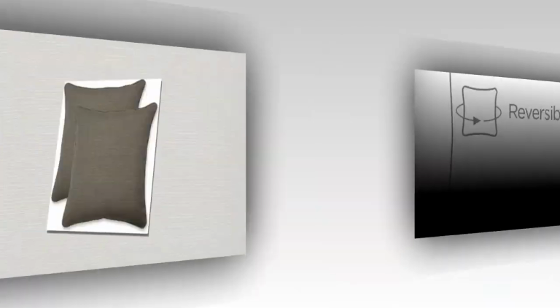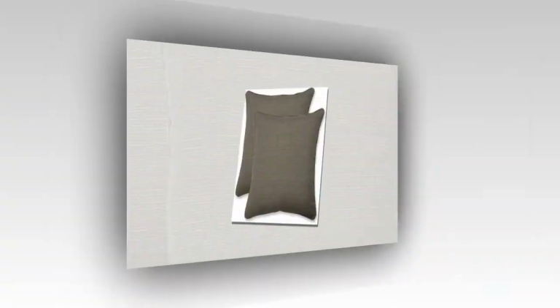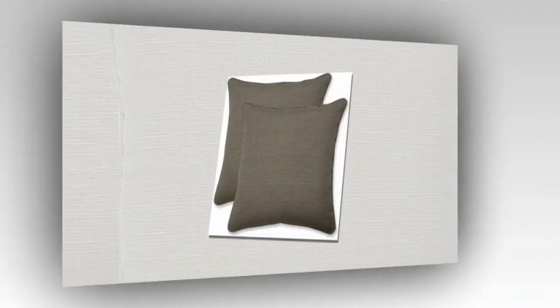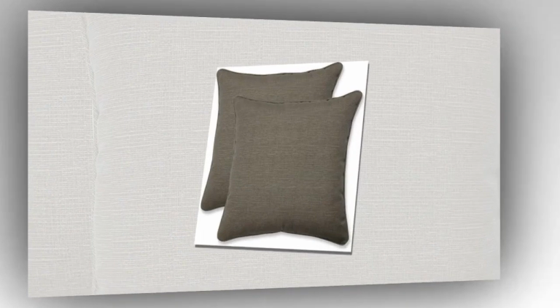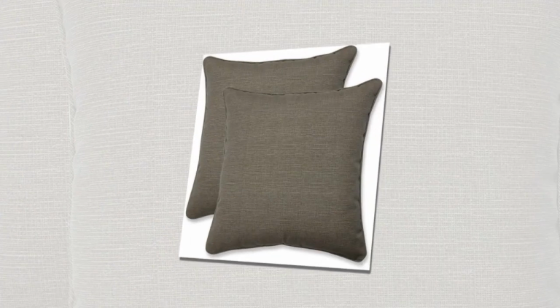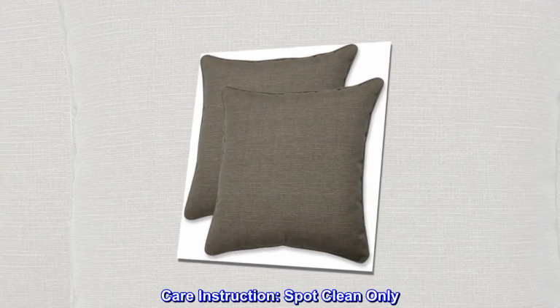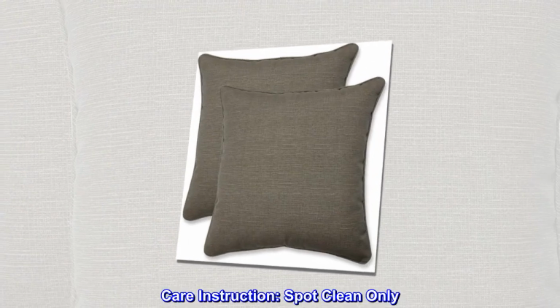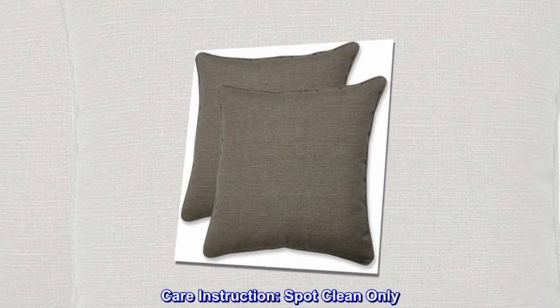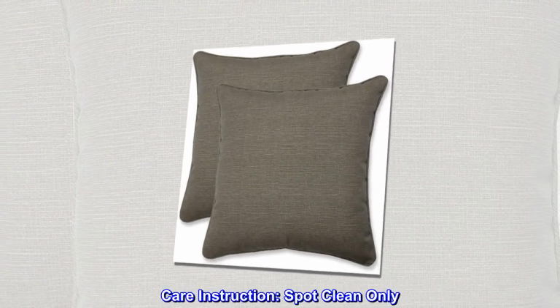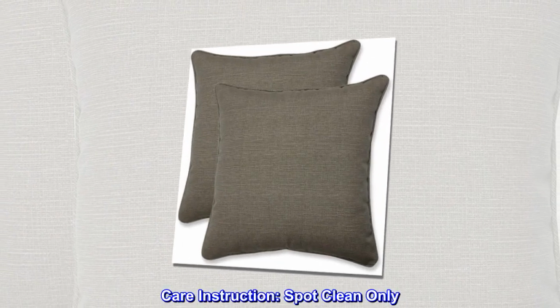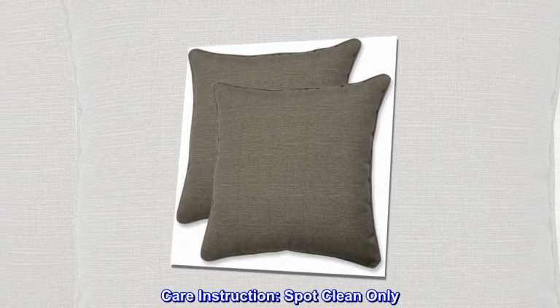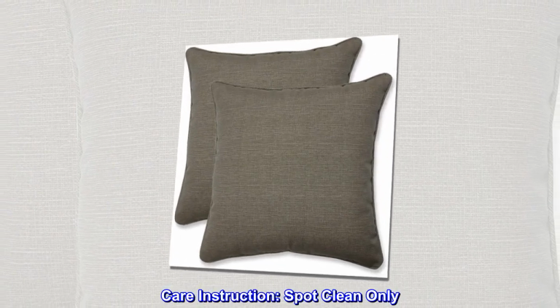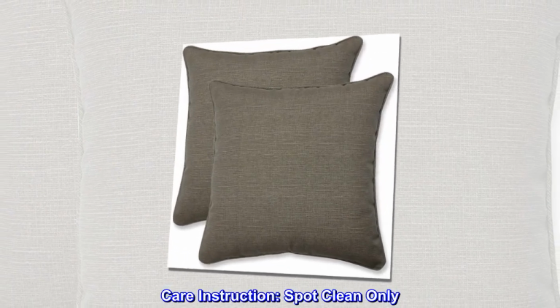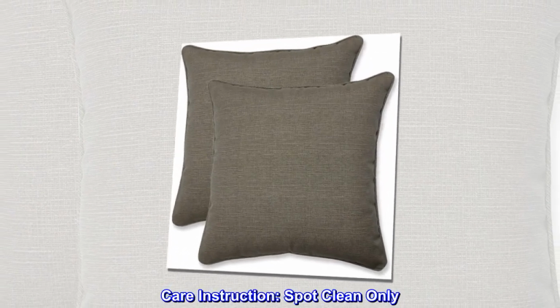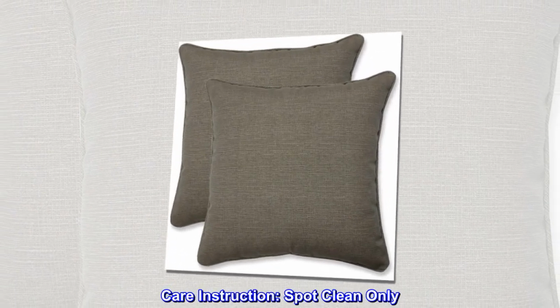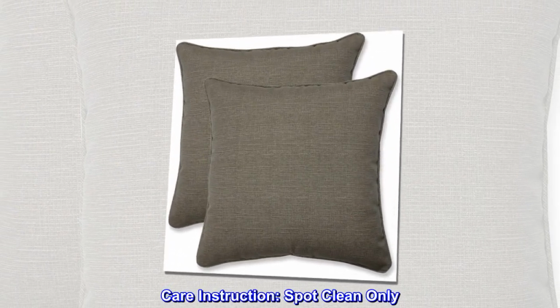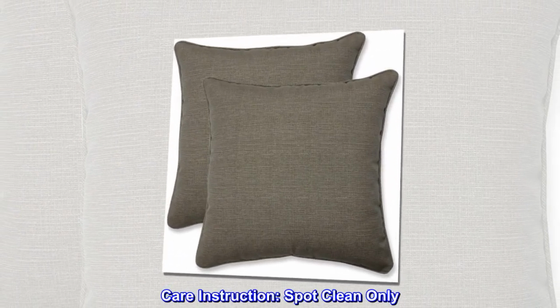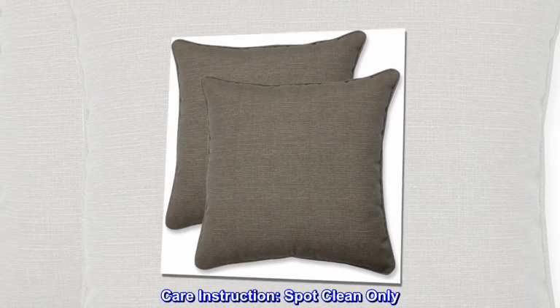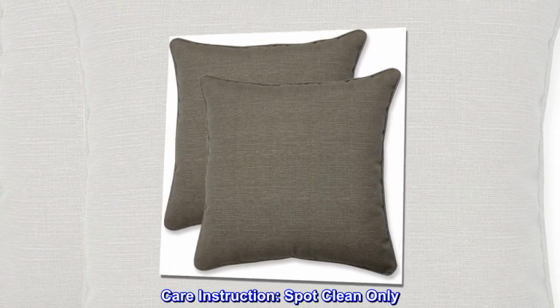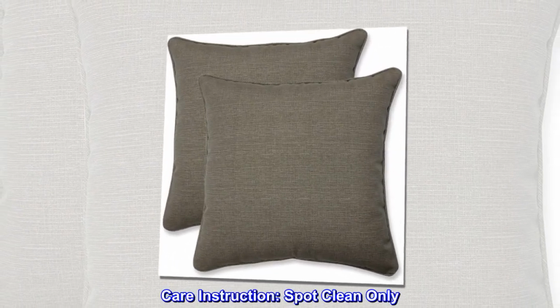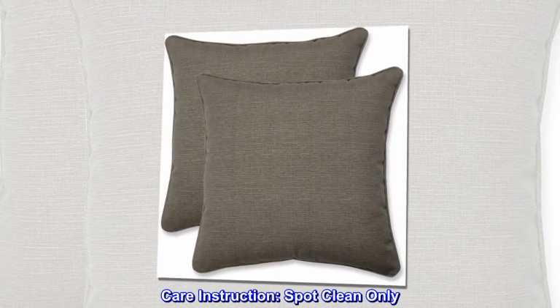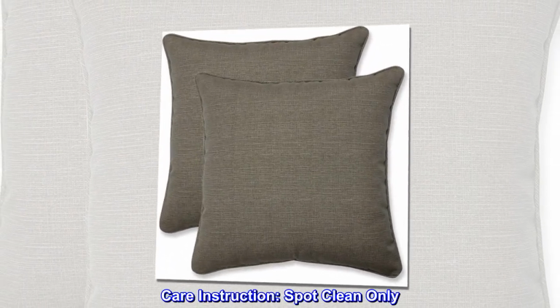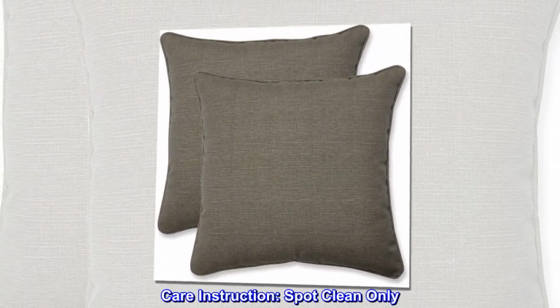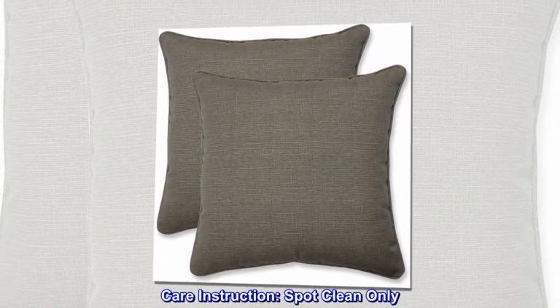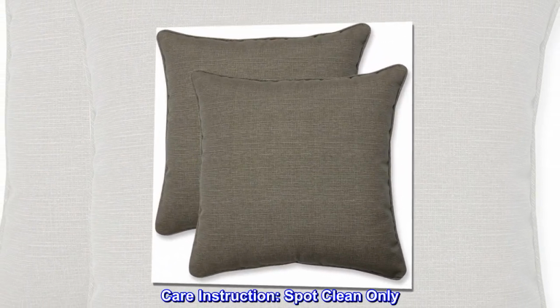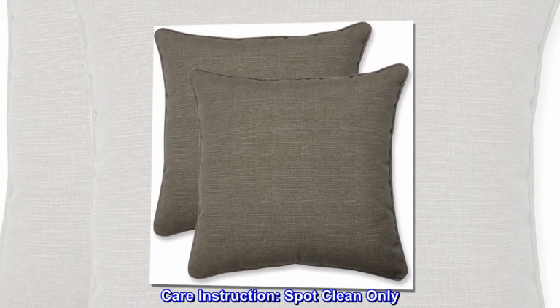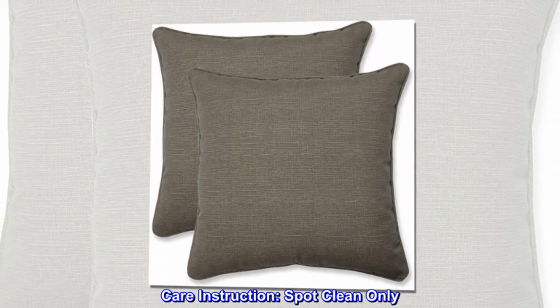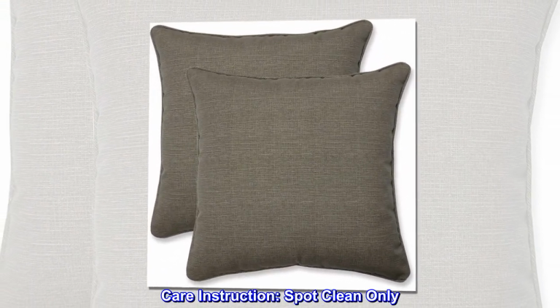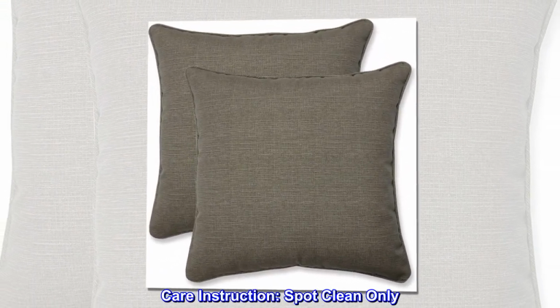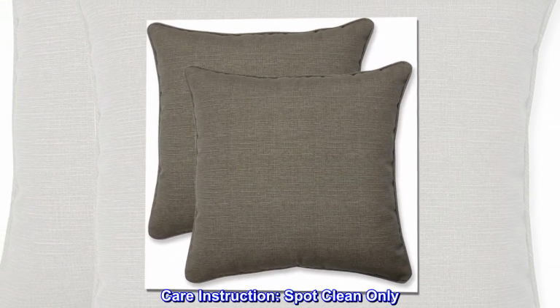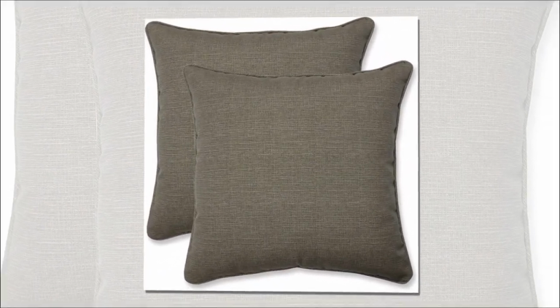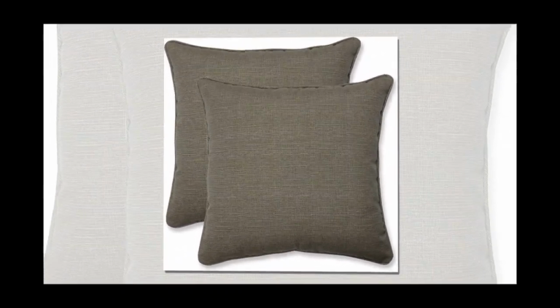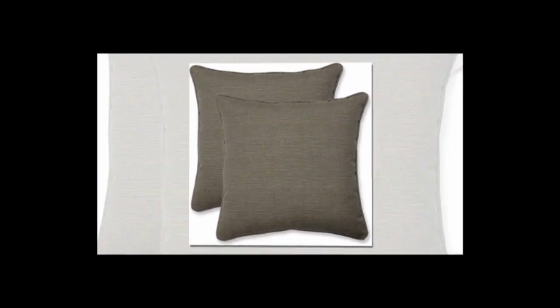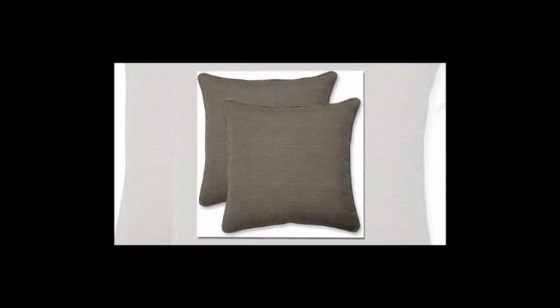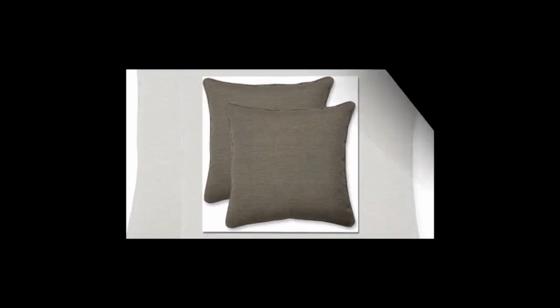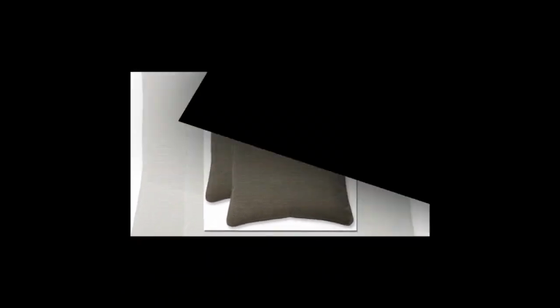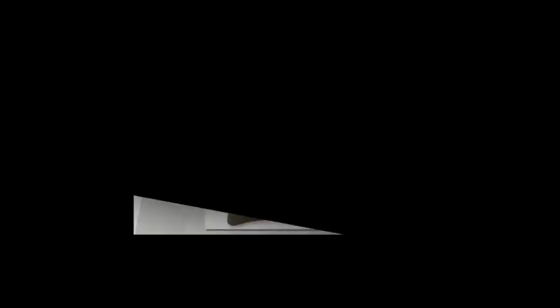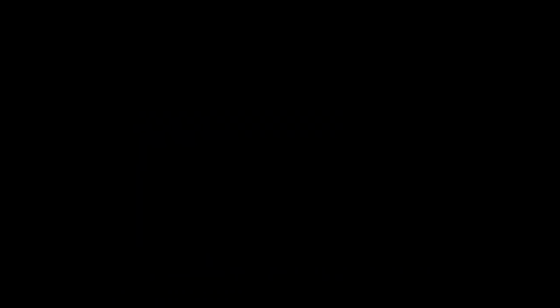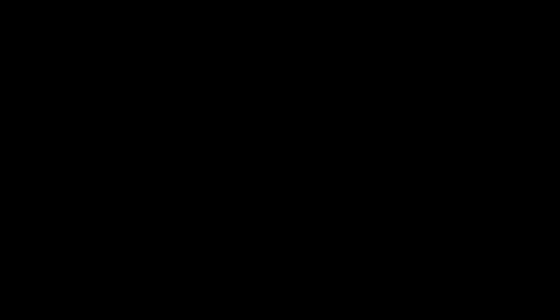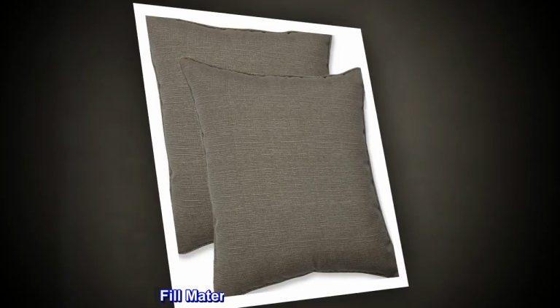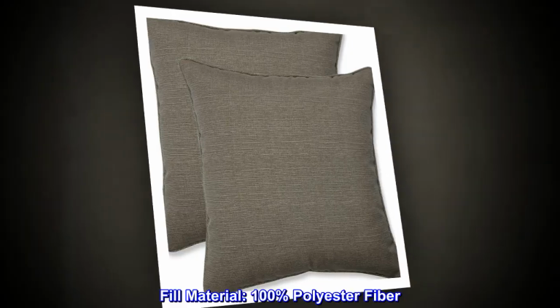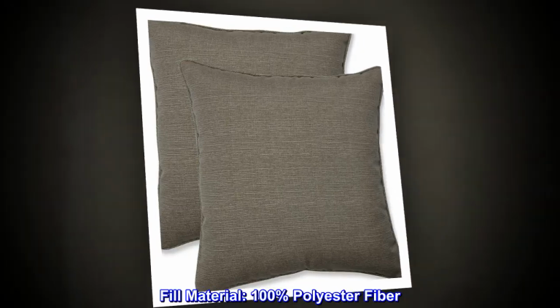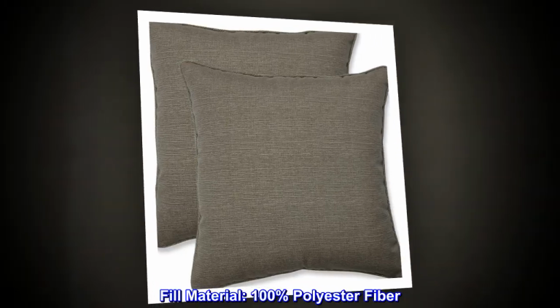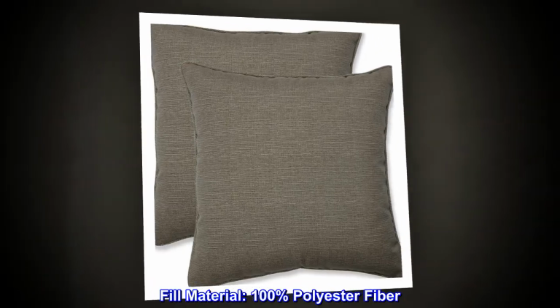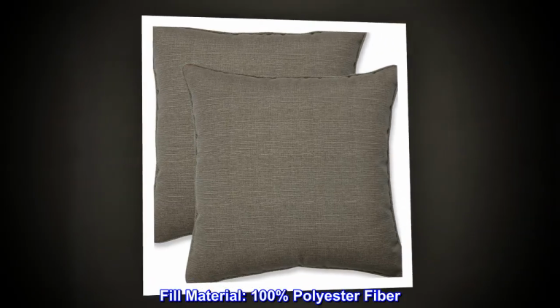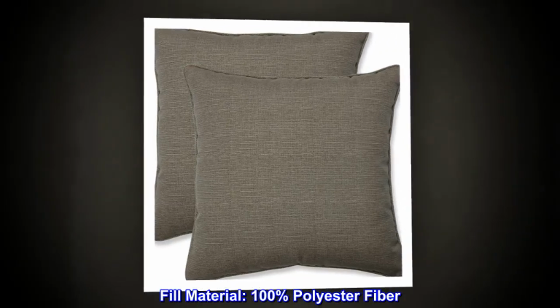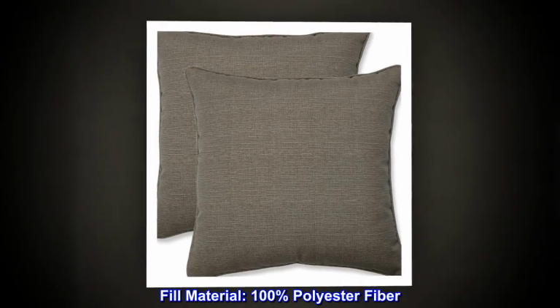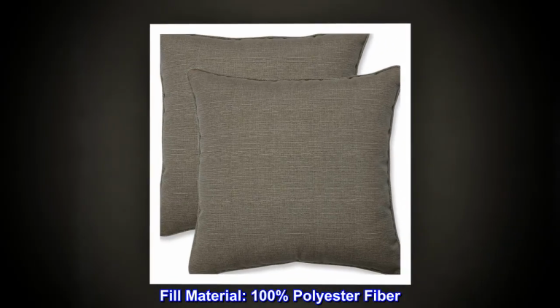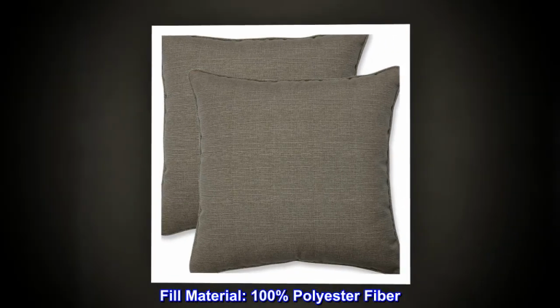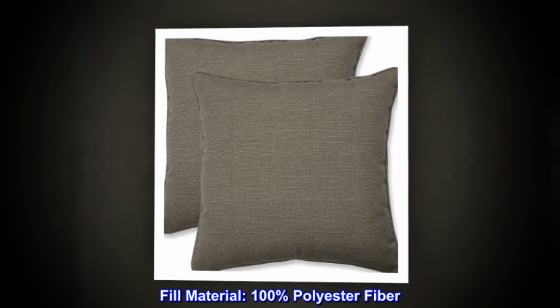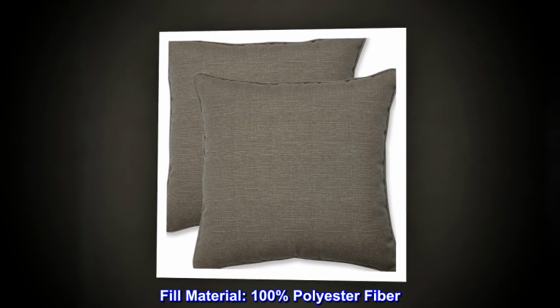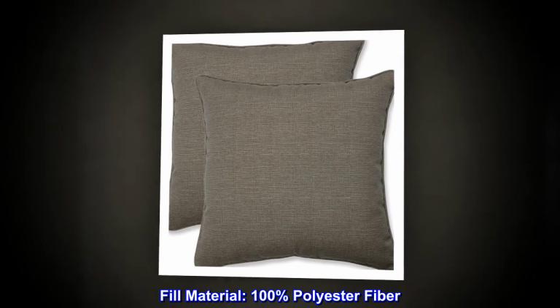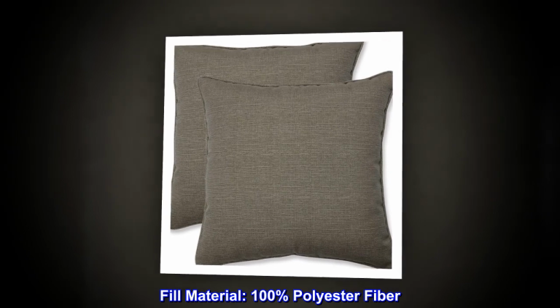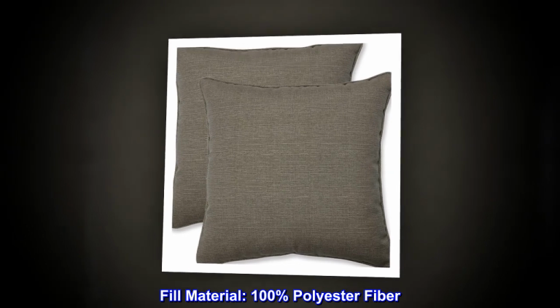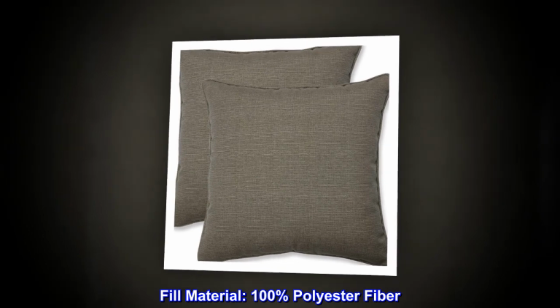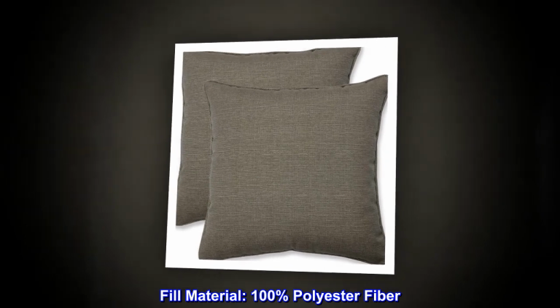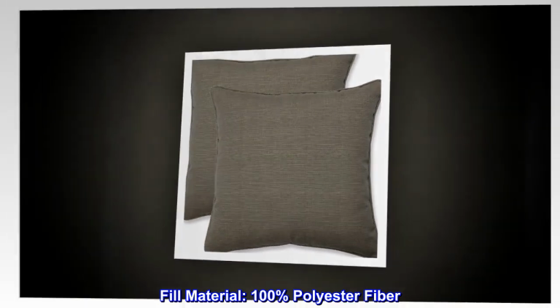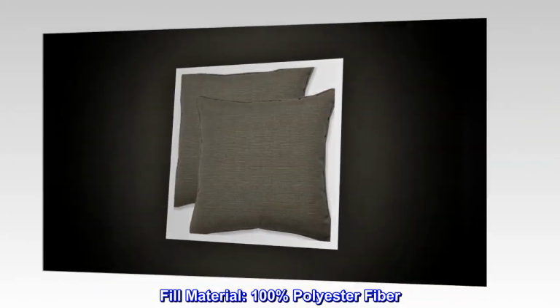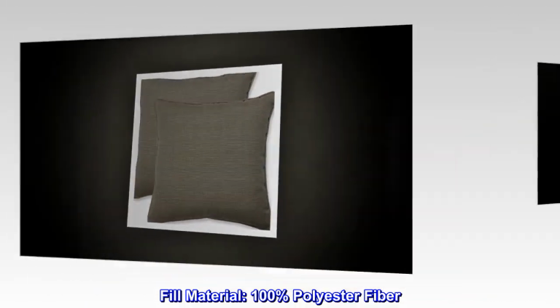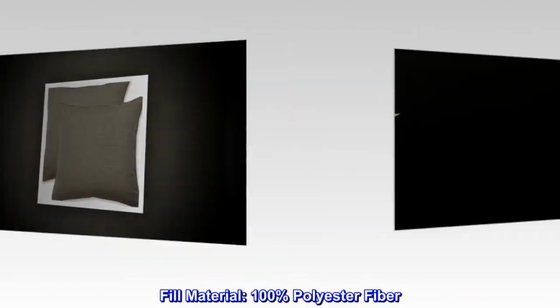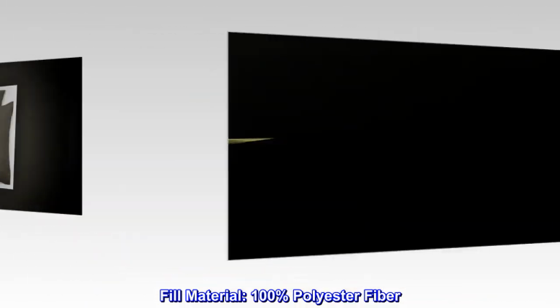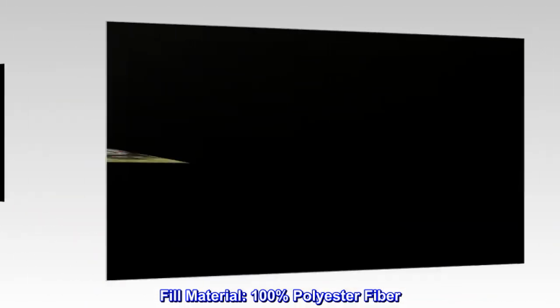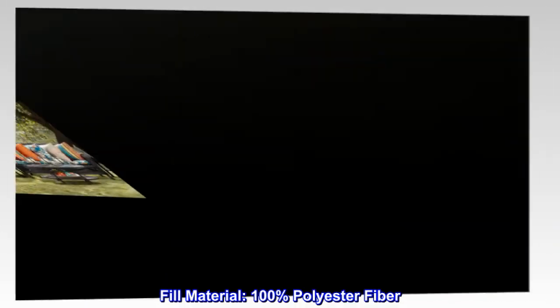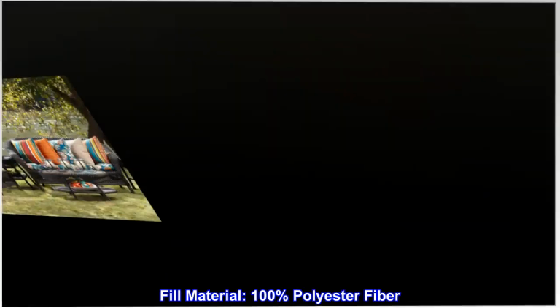Care instruction: spot clean only. Fill material: 100% polyester fiber.